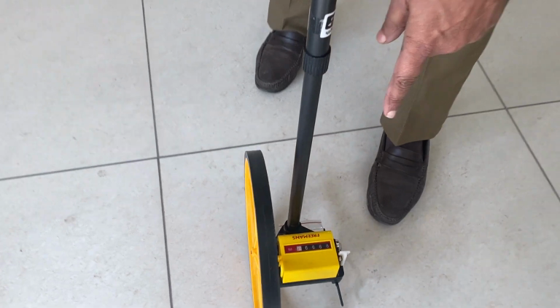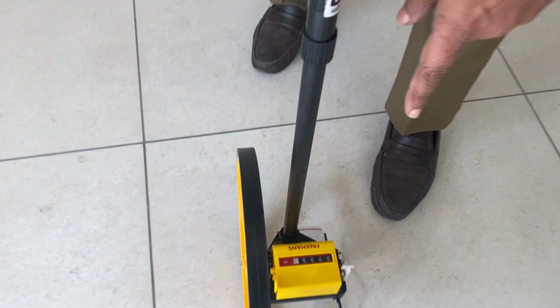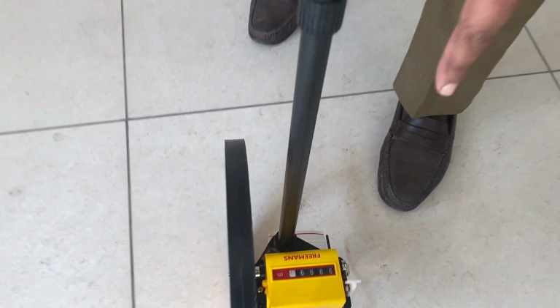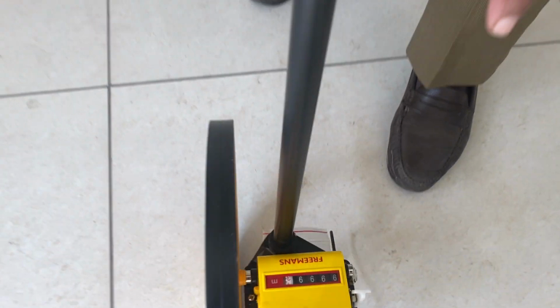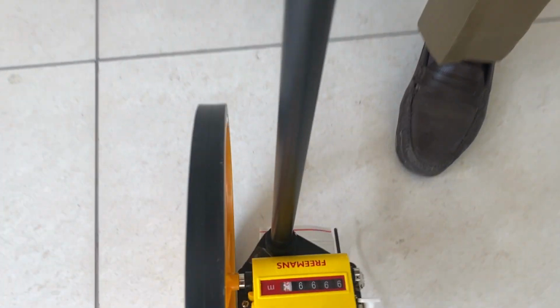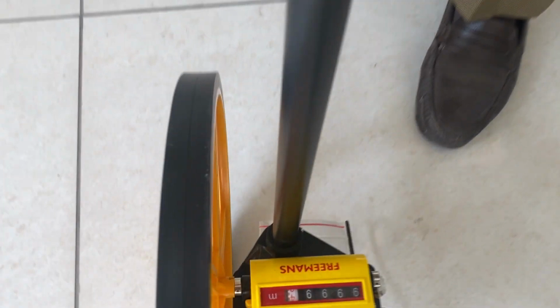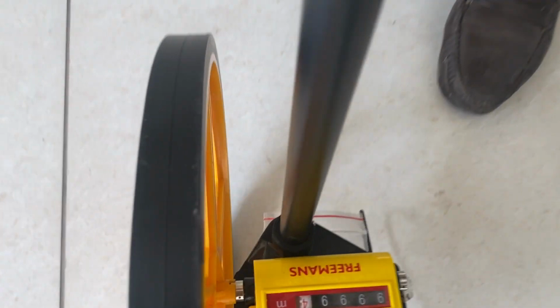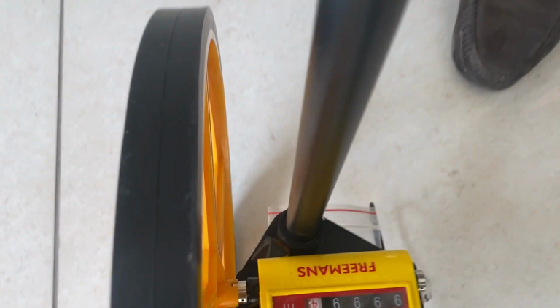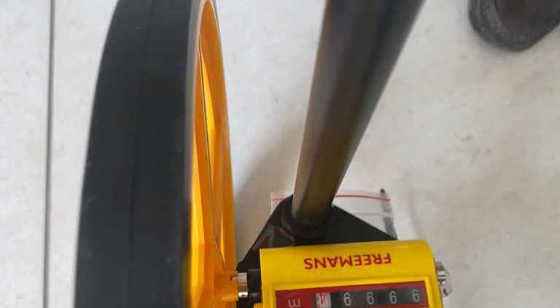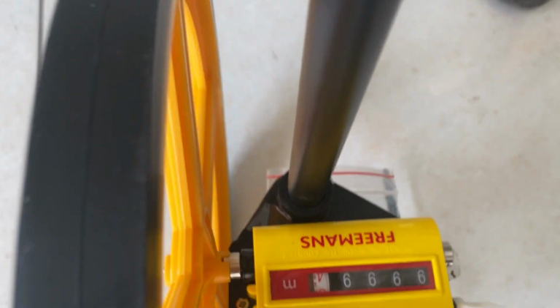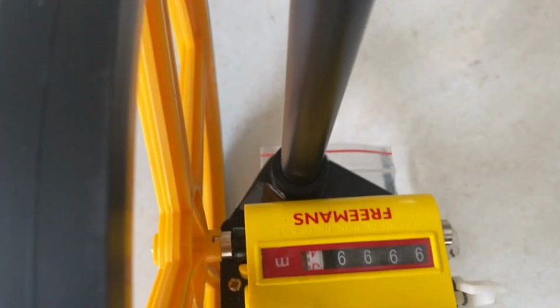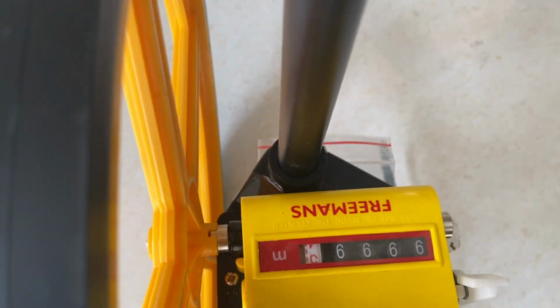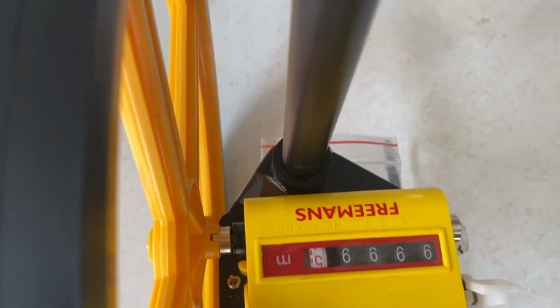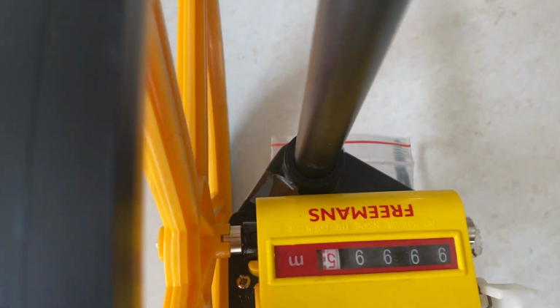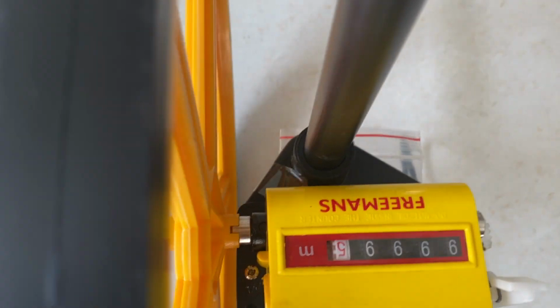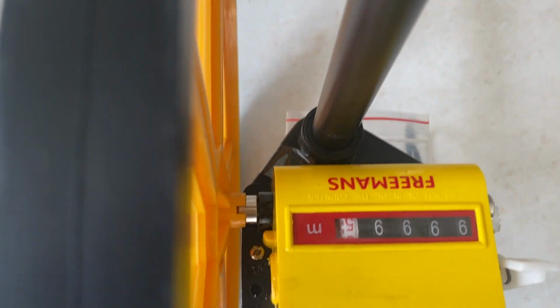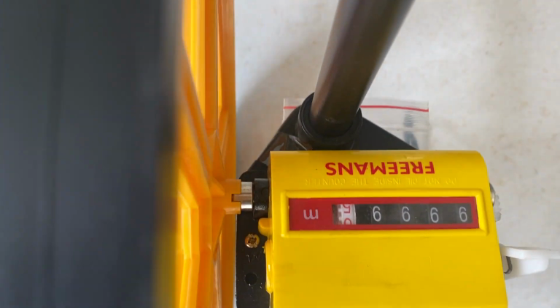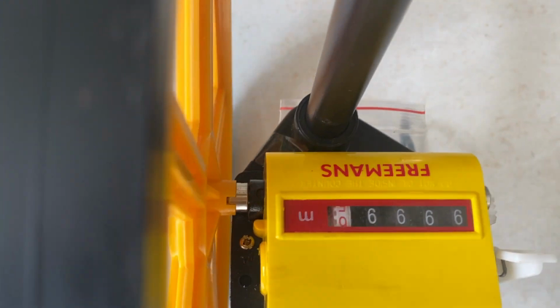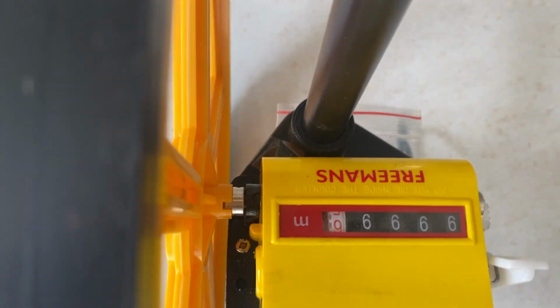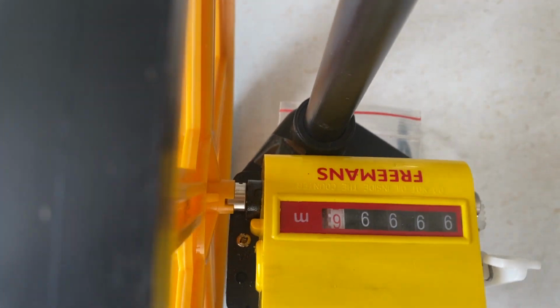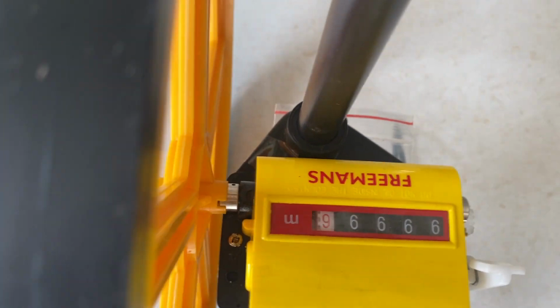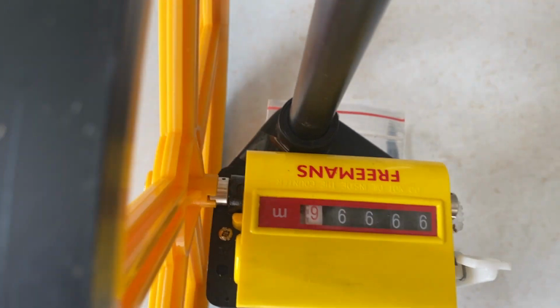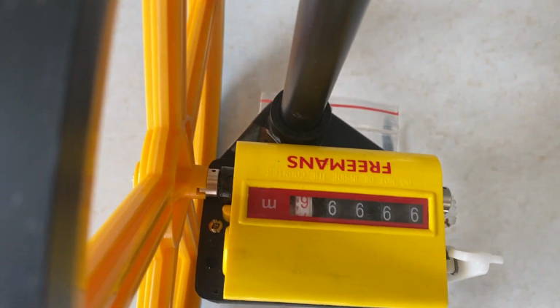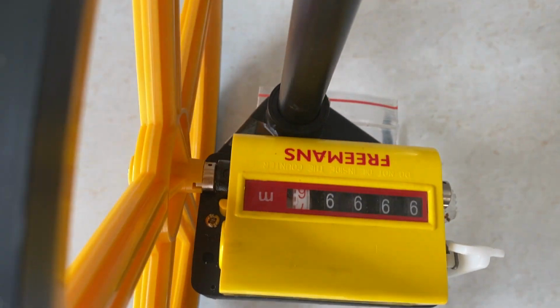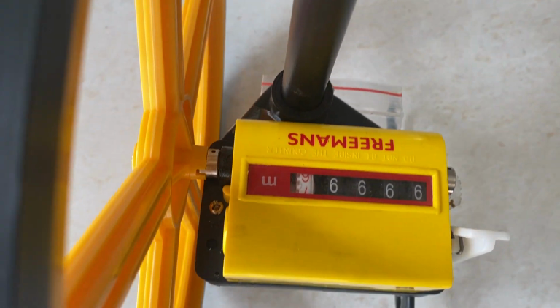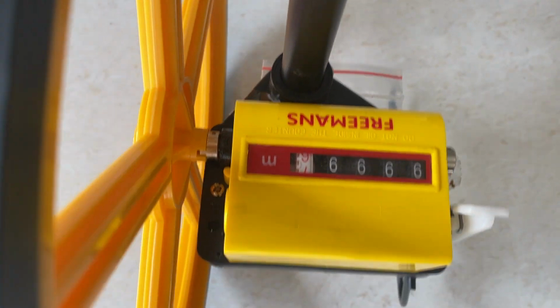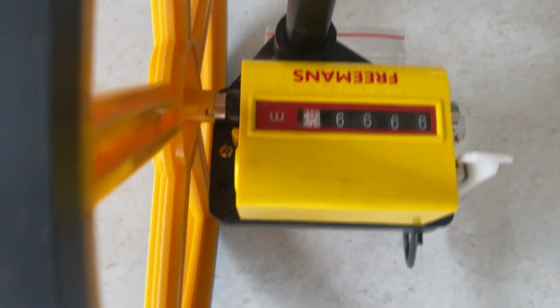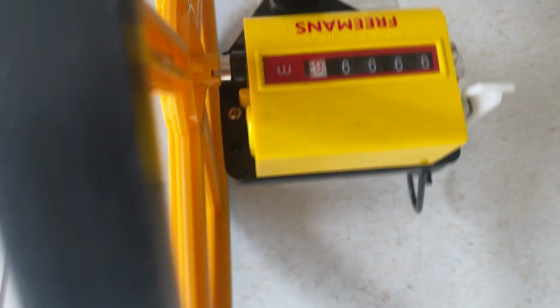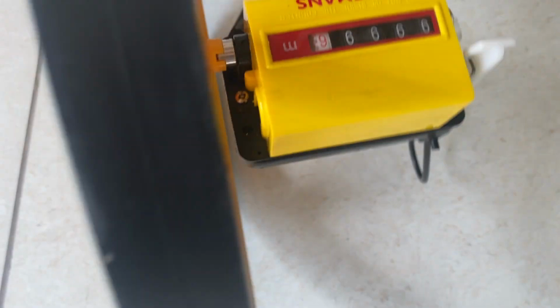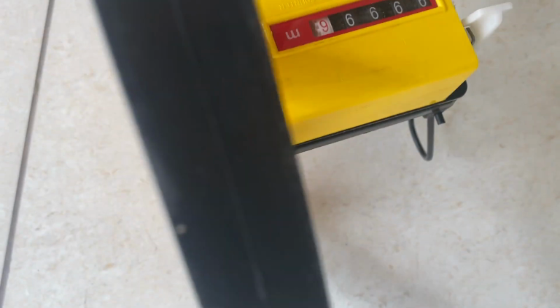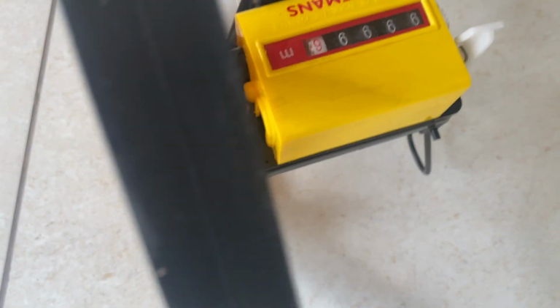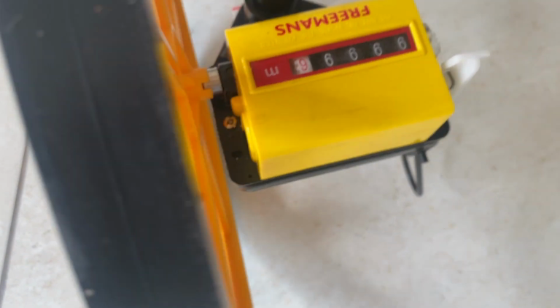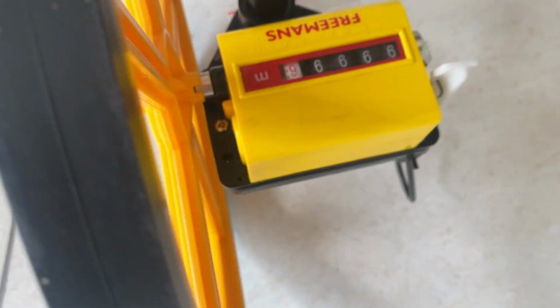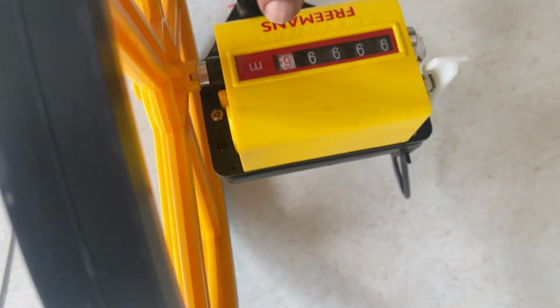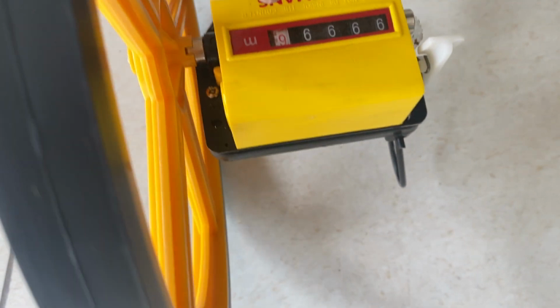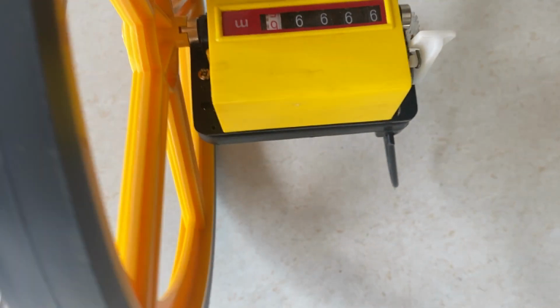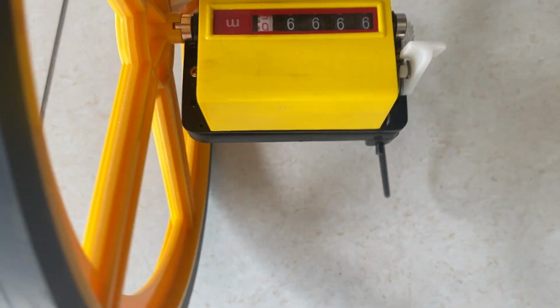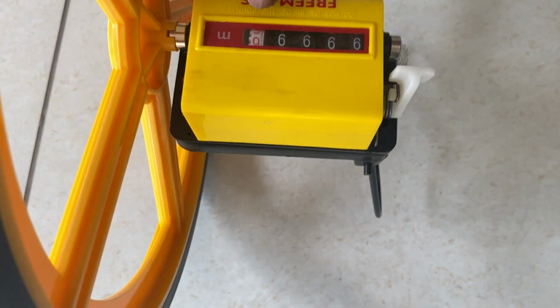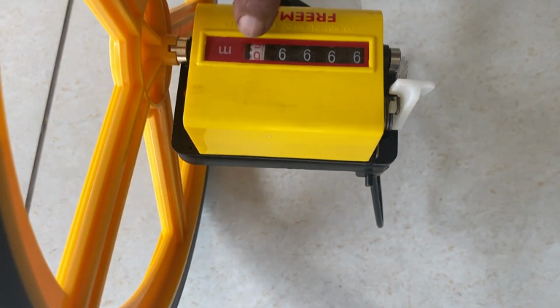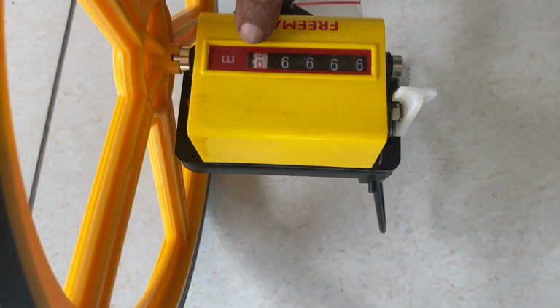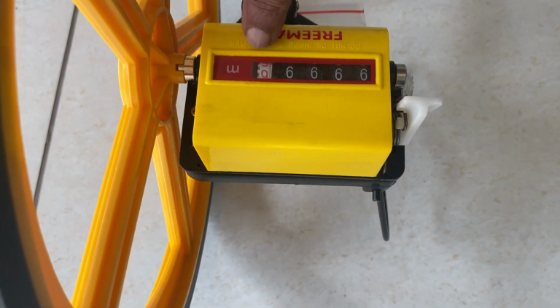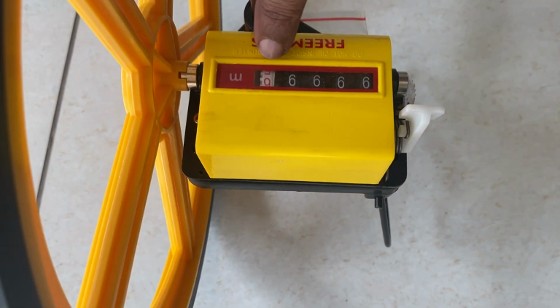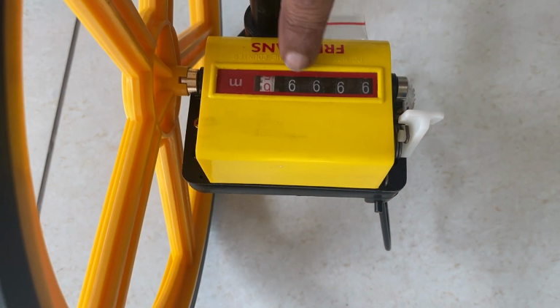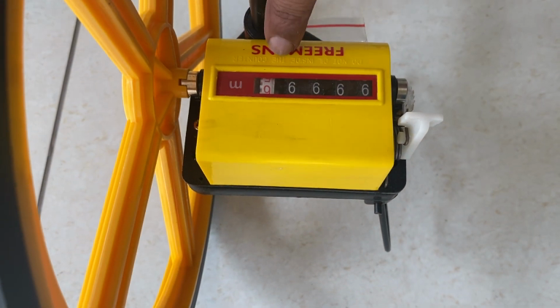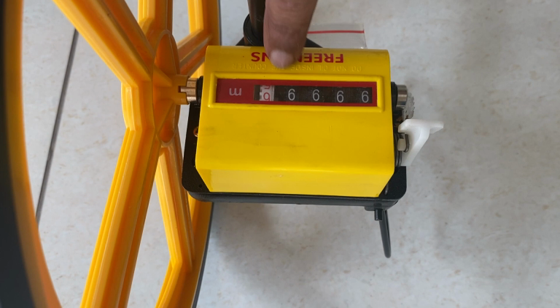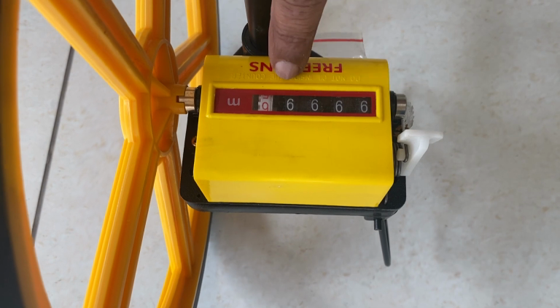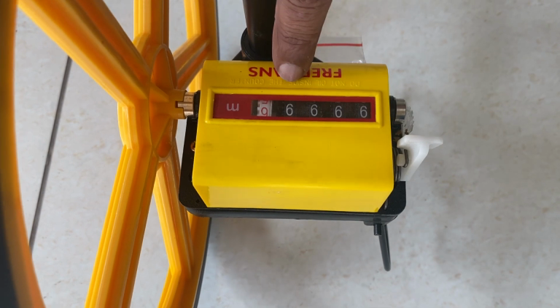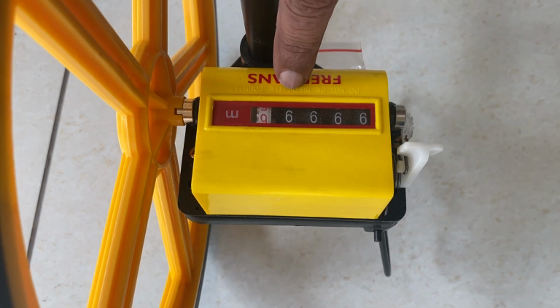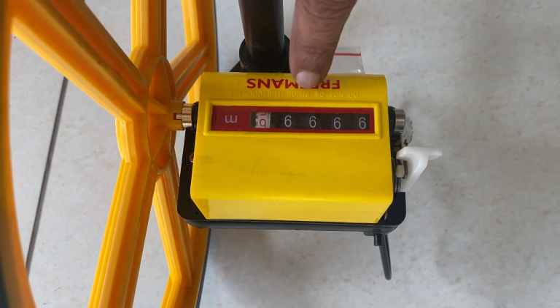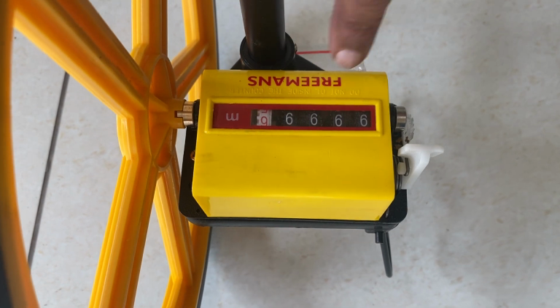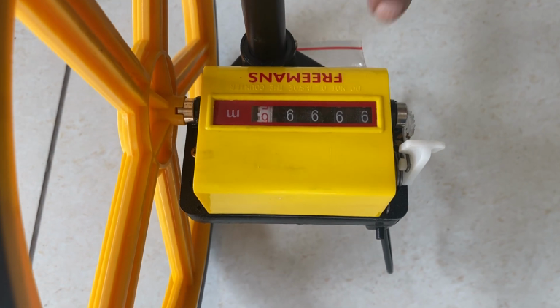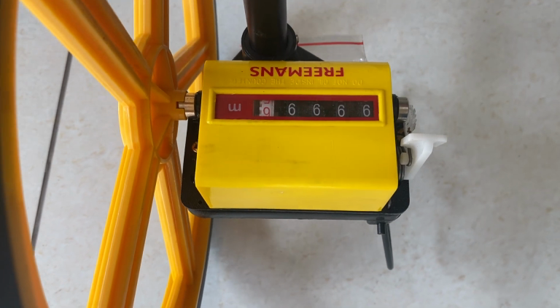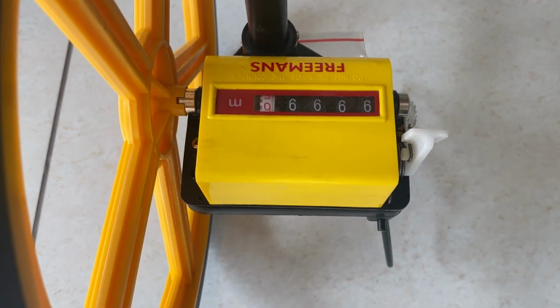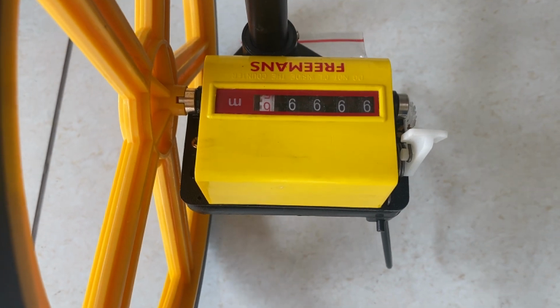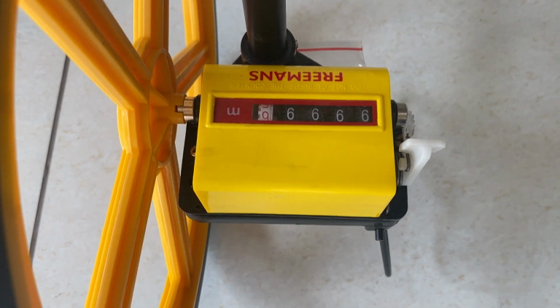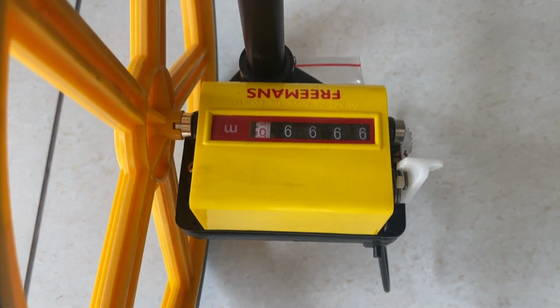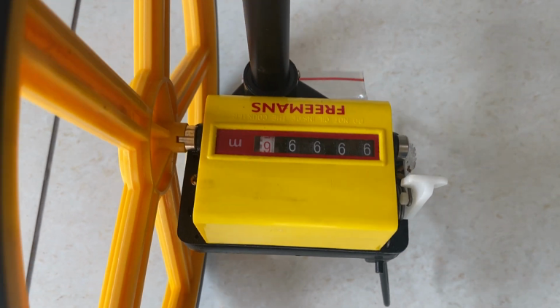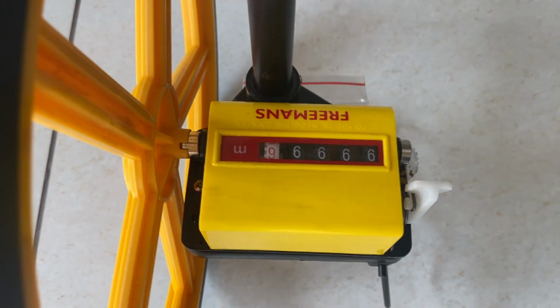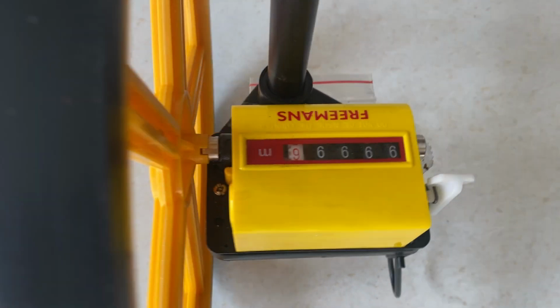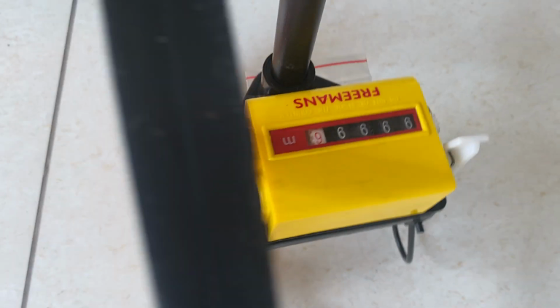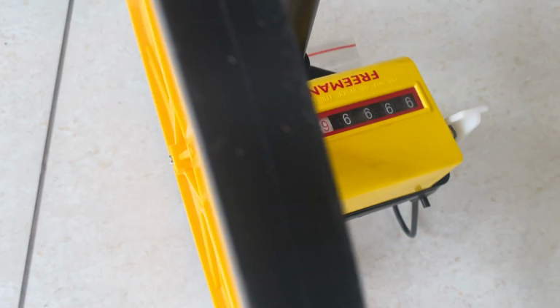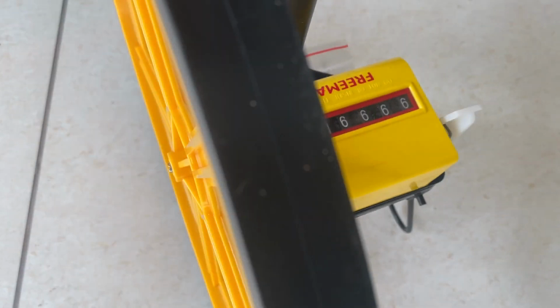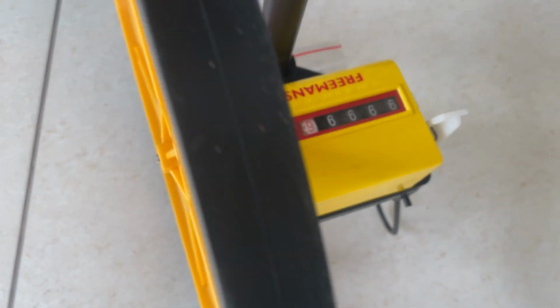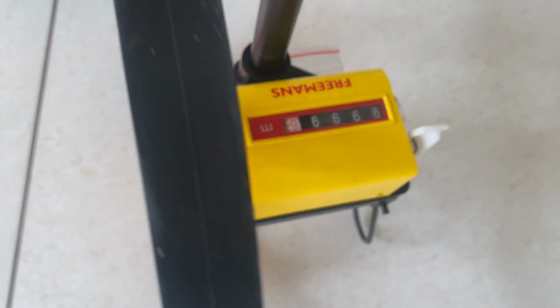On every meter it will turn. This is 0.1 meter, this is 1 meter. It is very easy.